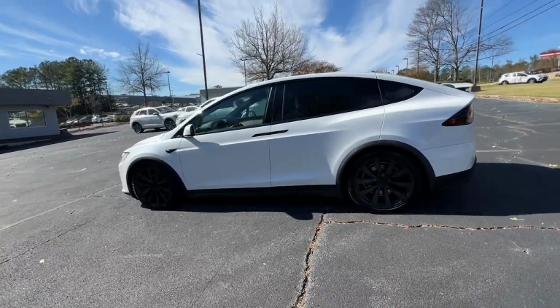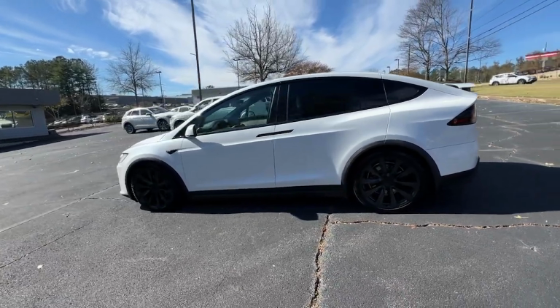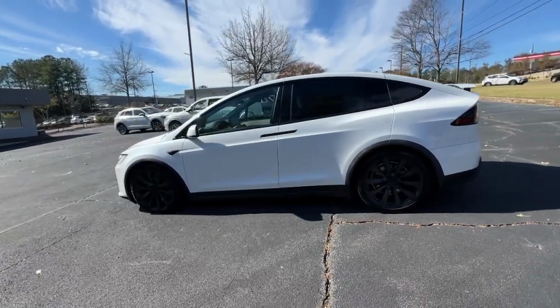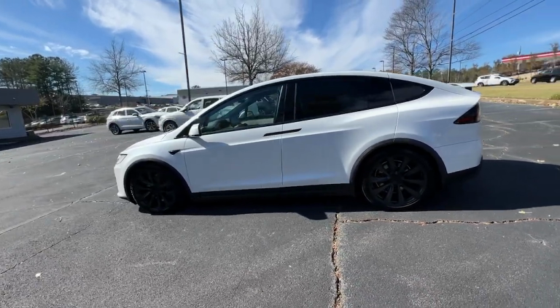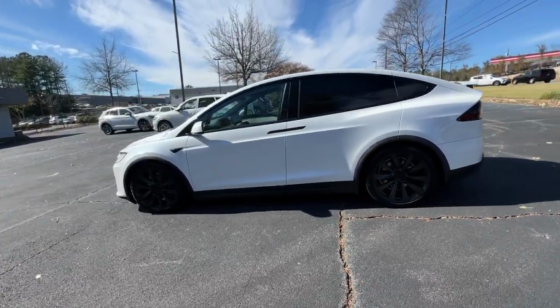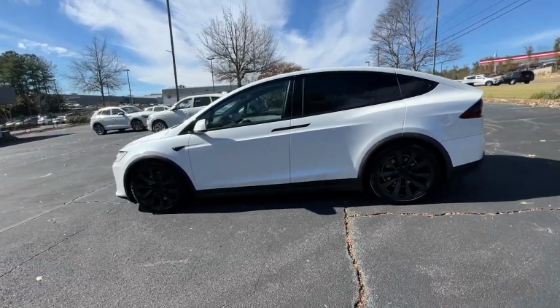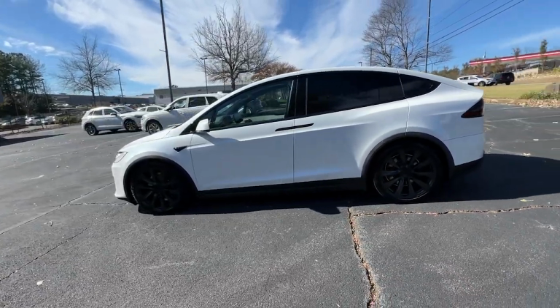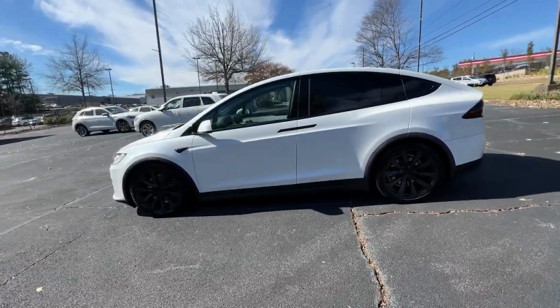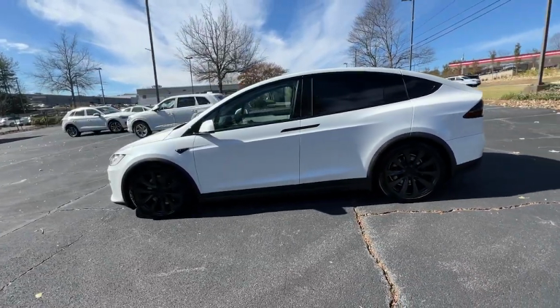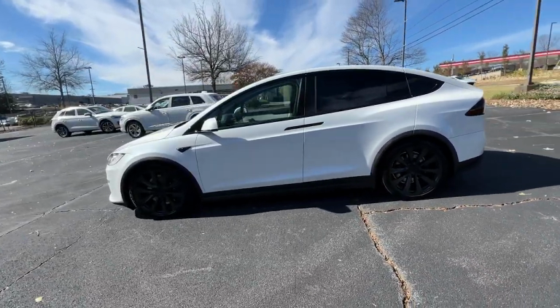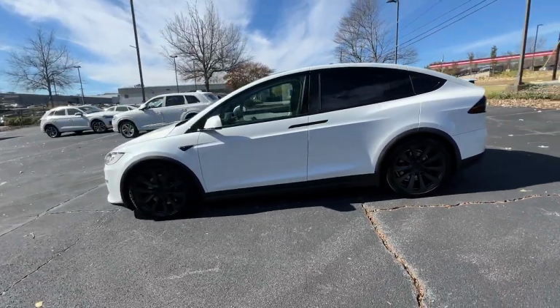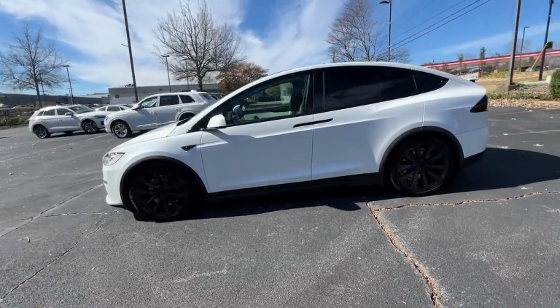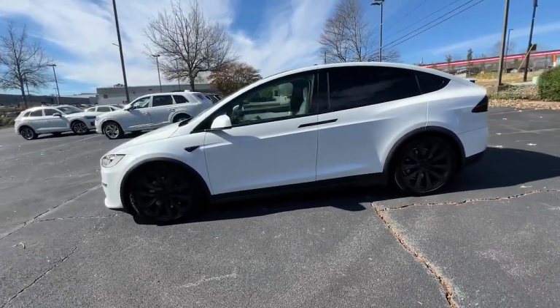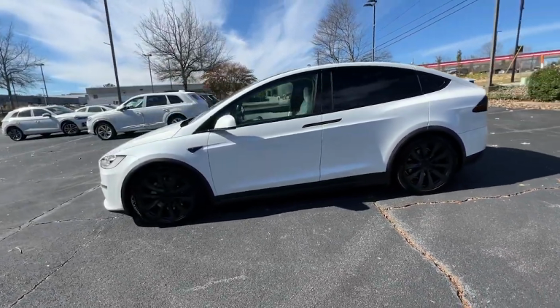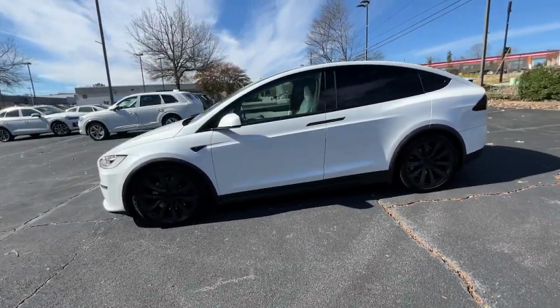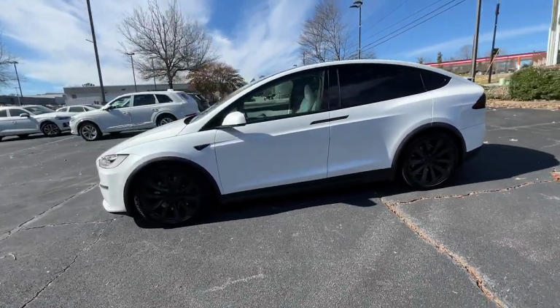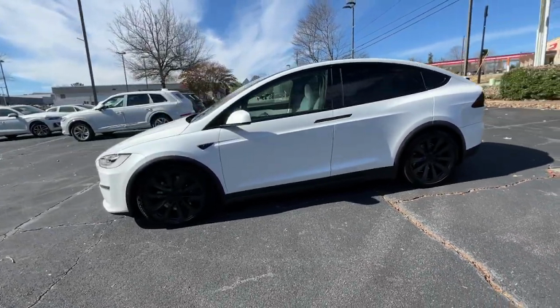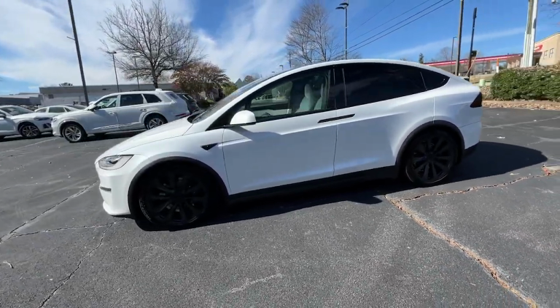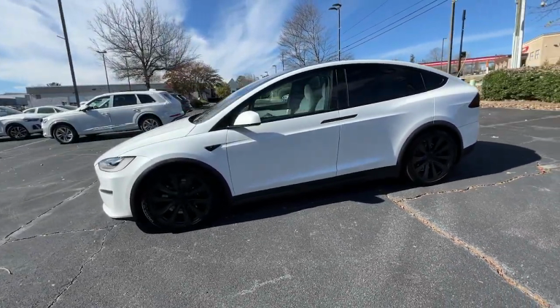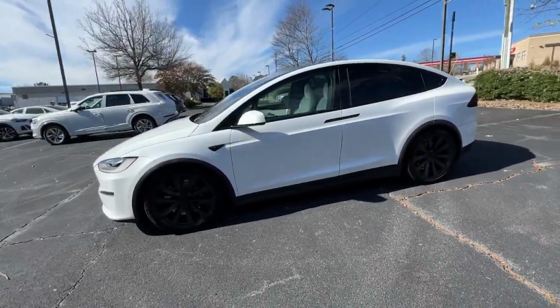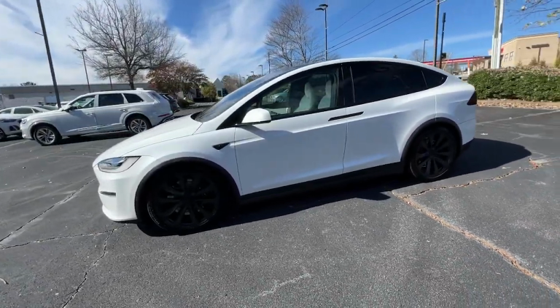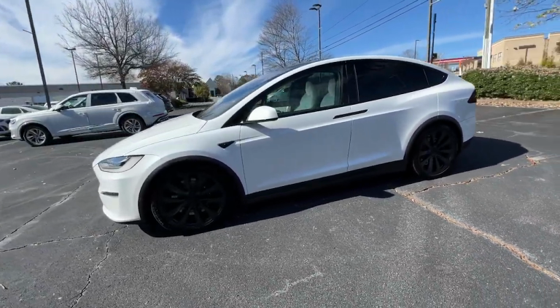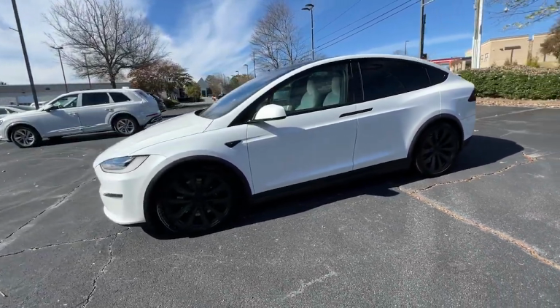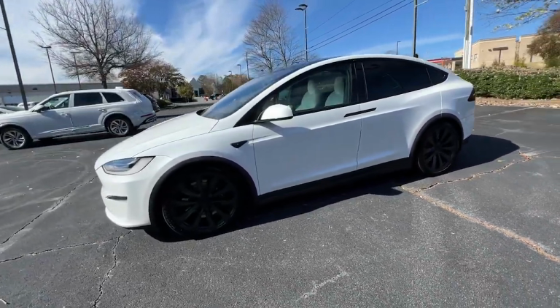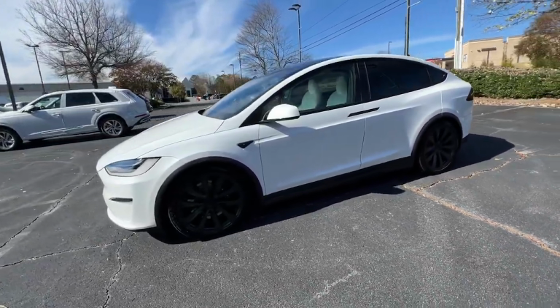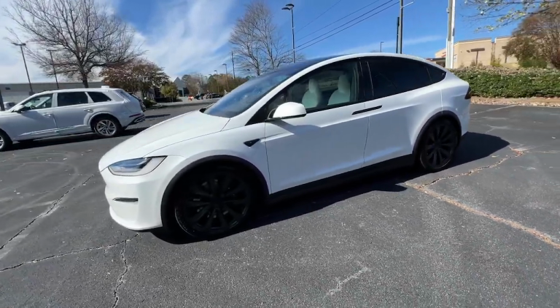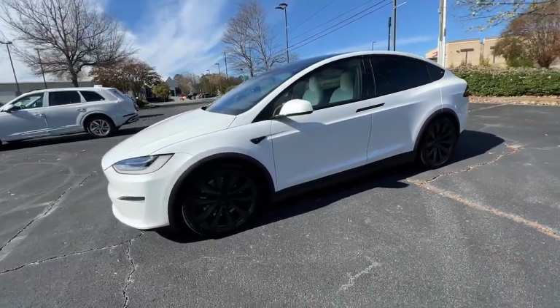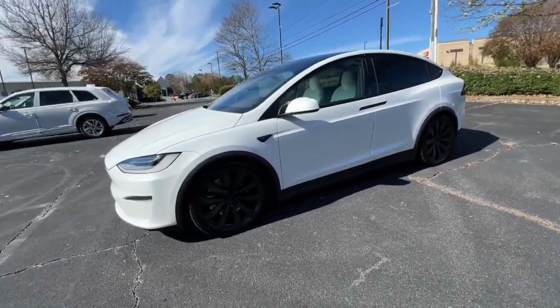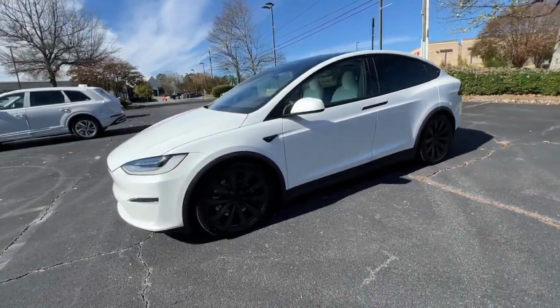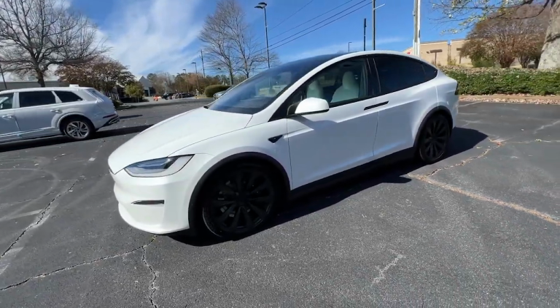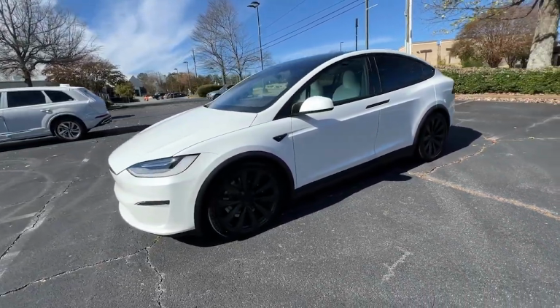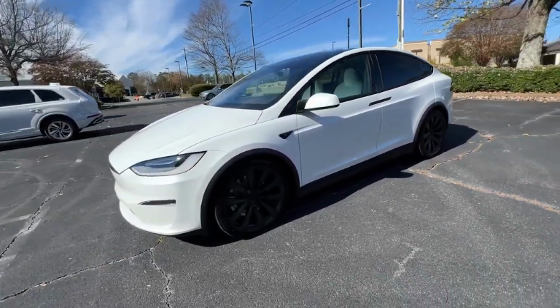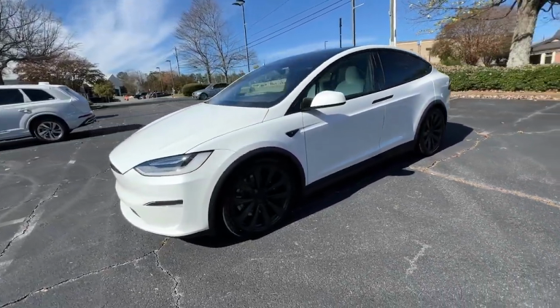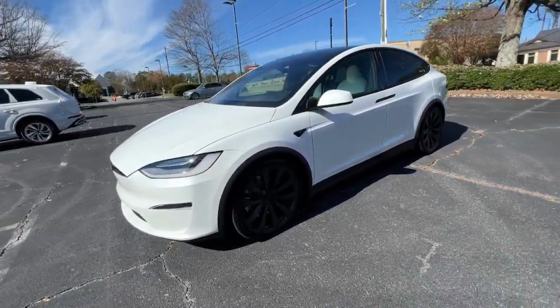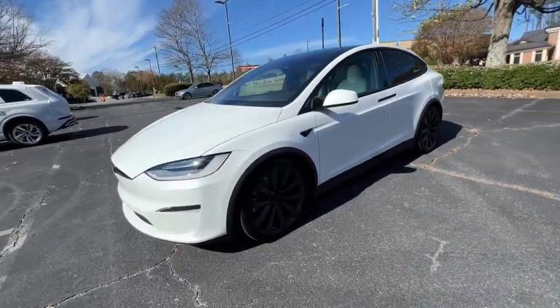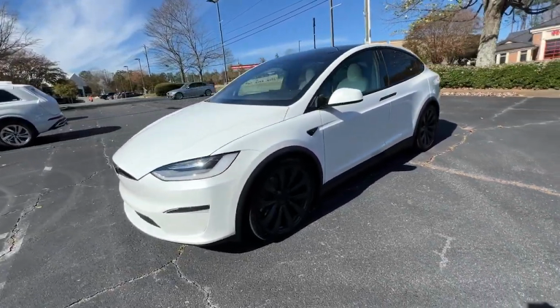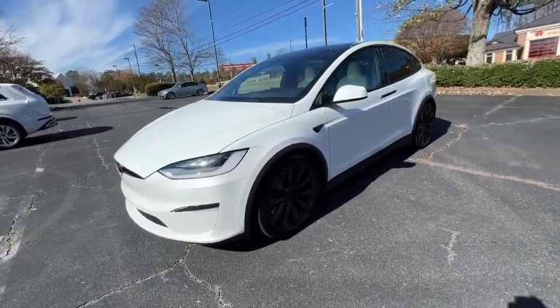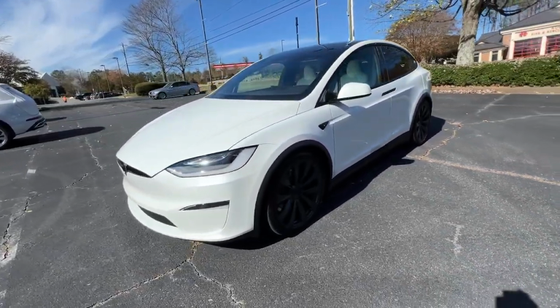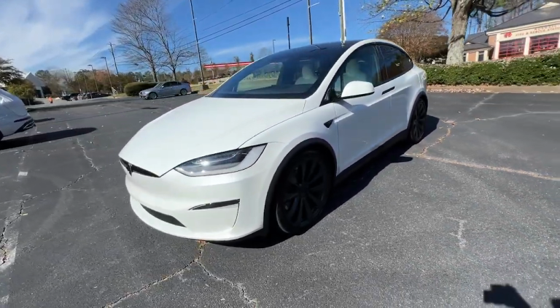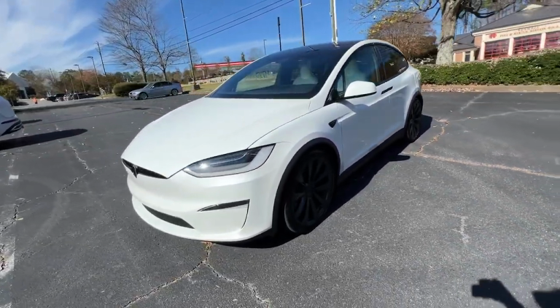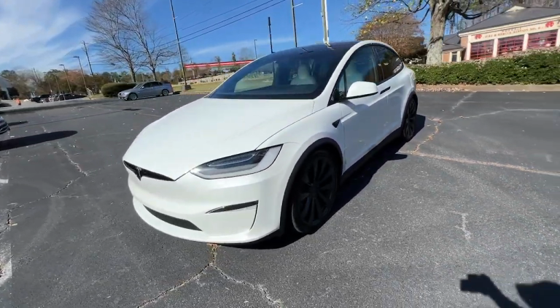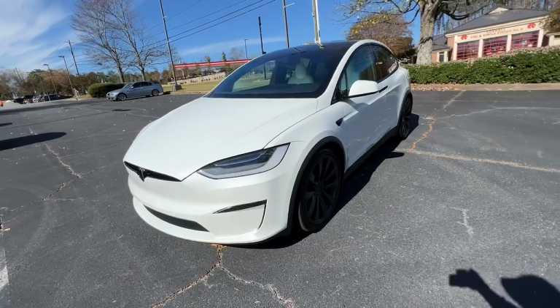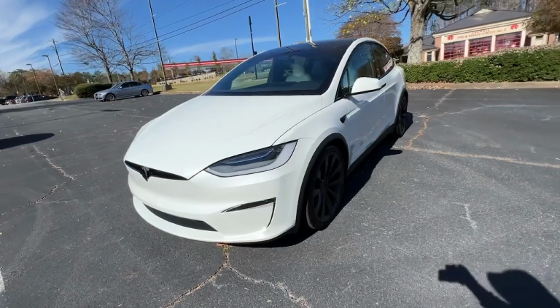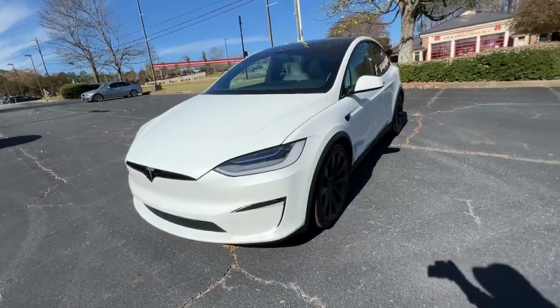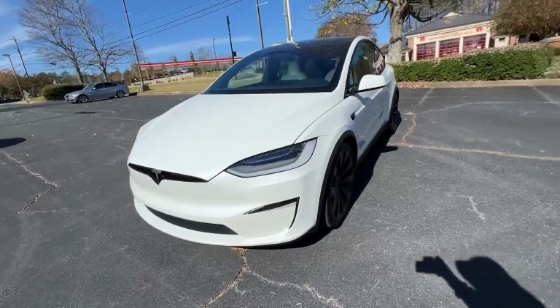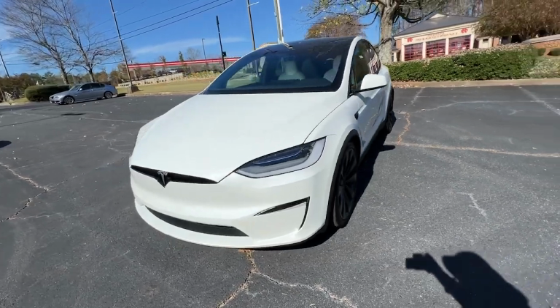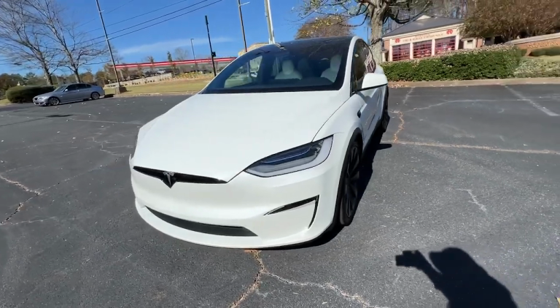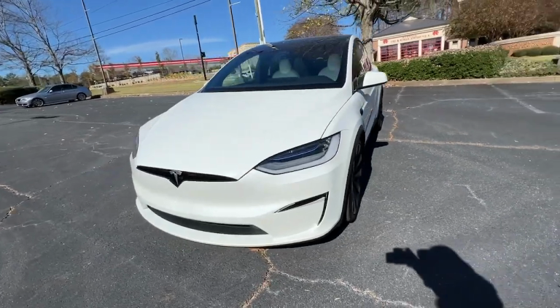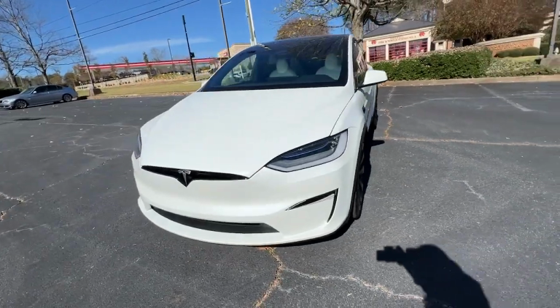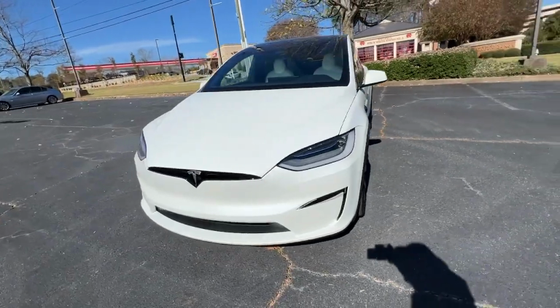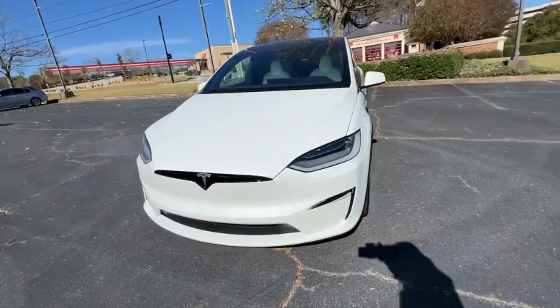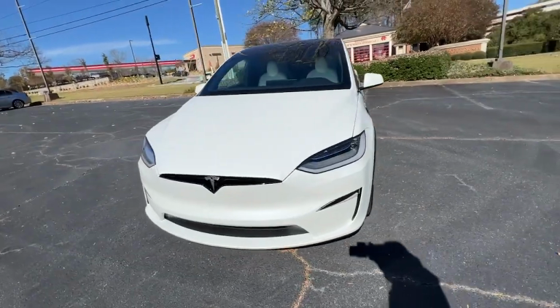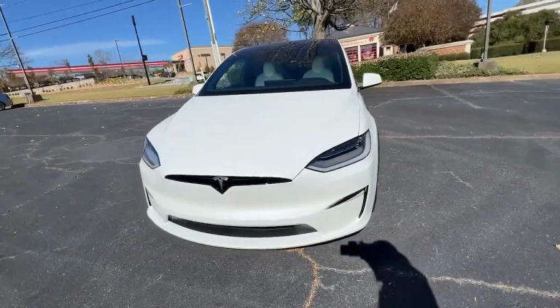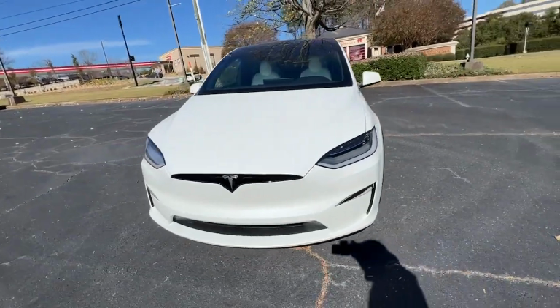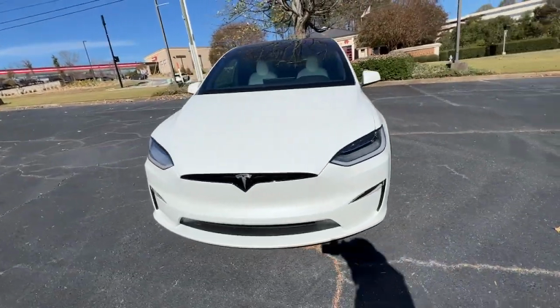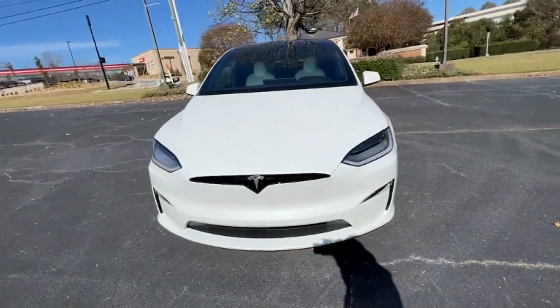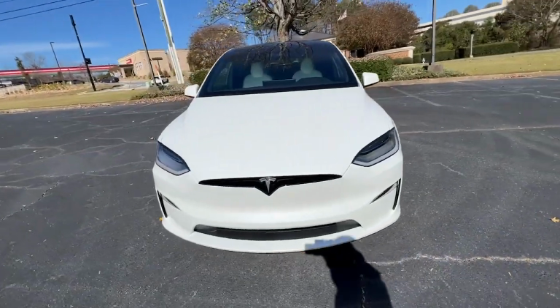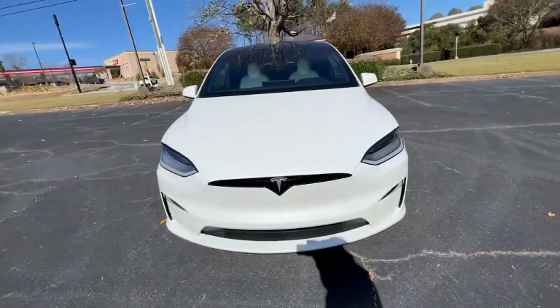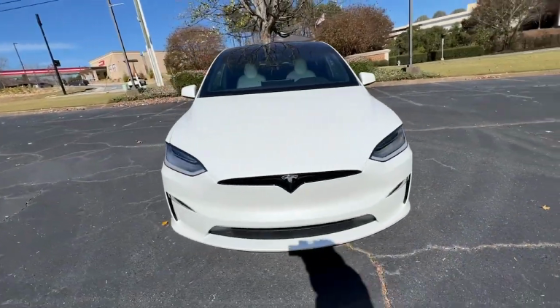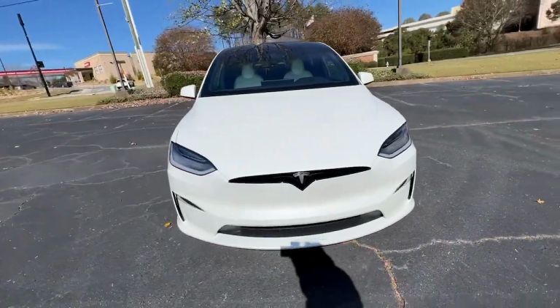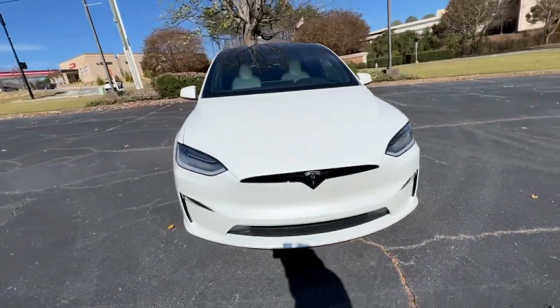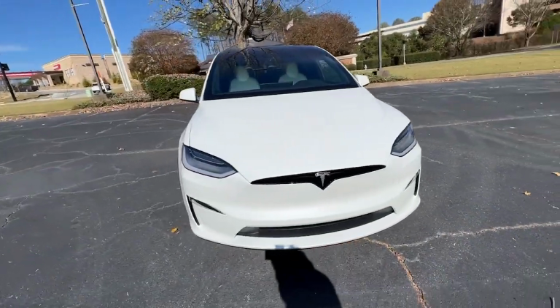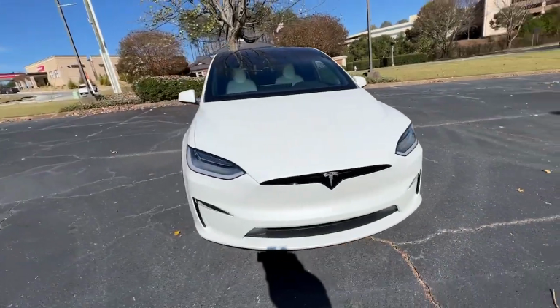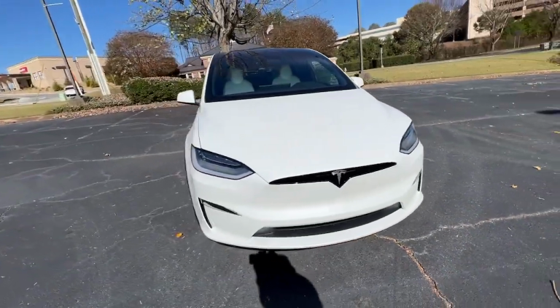The all-electric SUV with a long driving range, all-wheel drive, nimble handling, and an available third row.